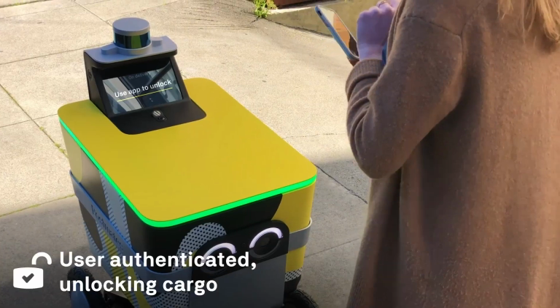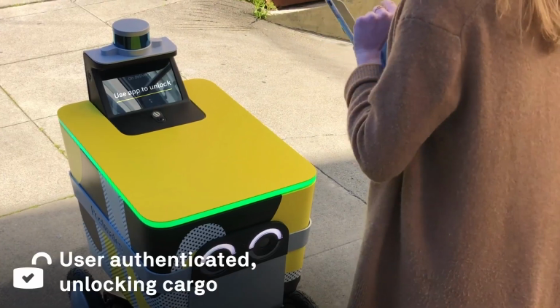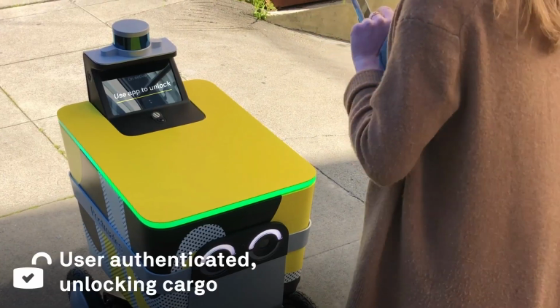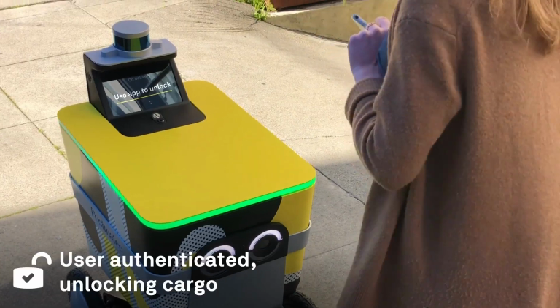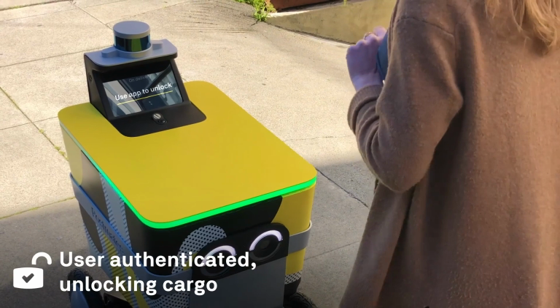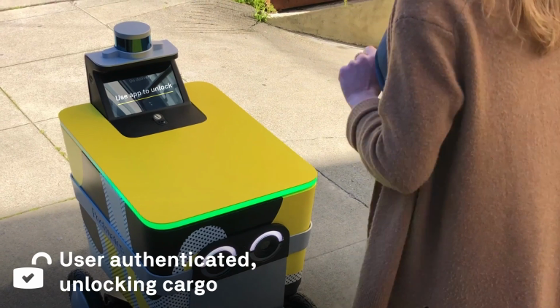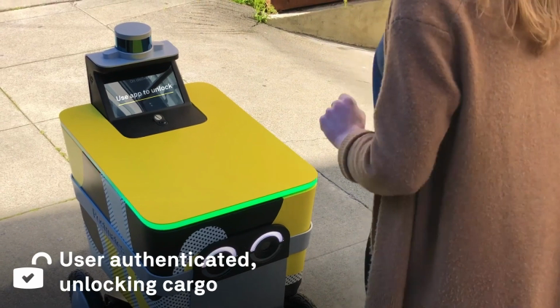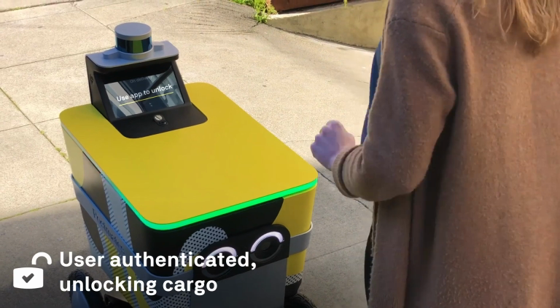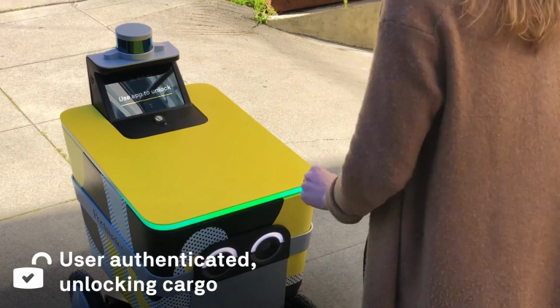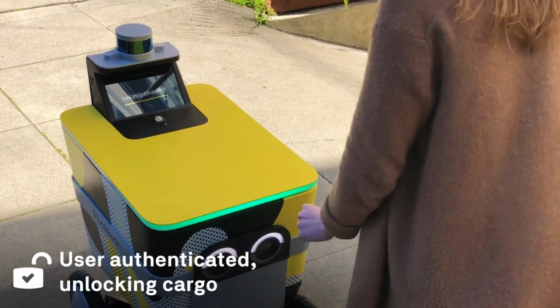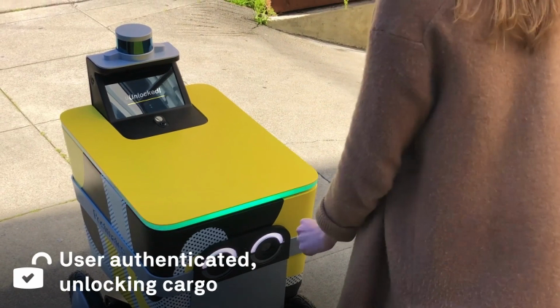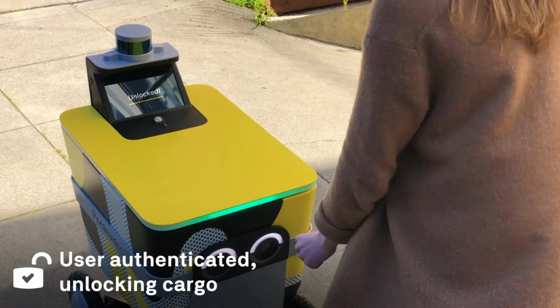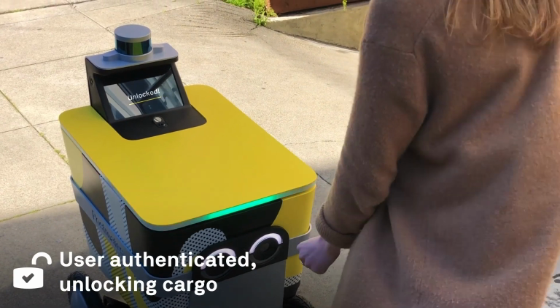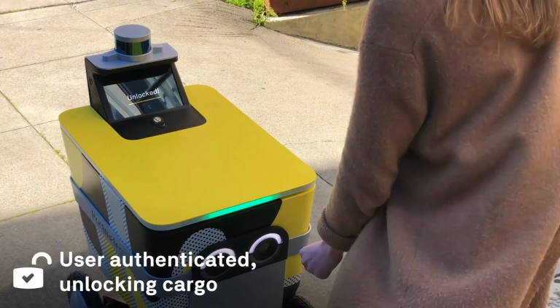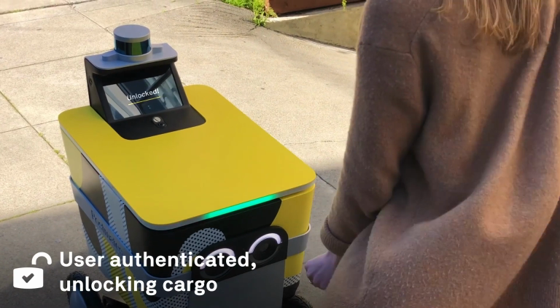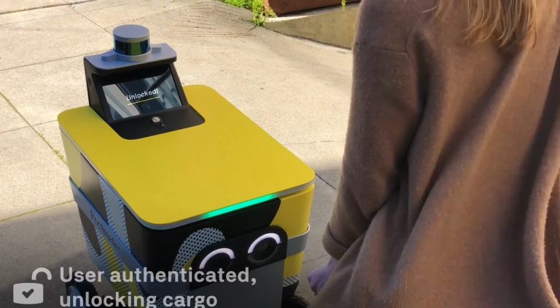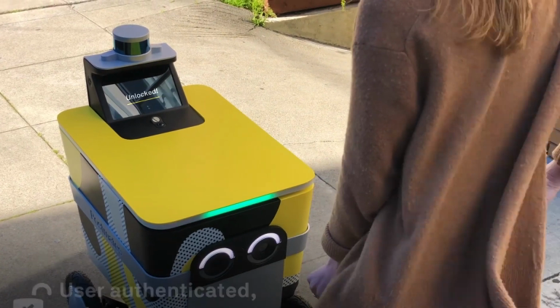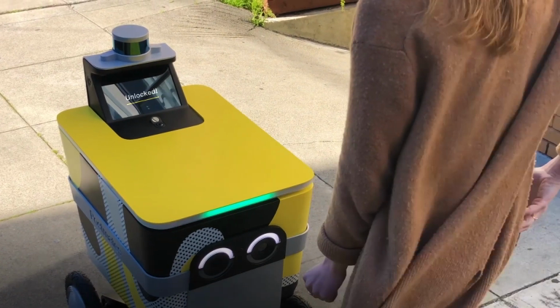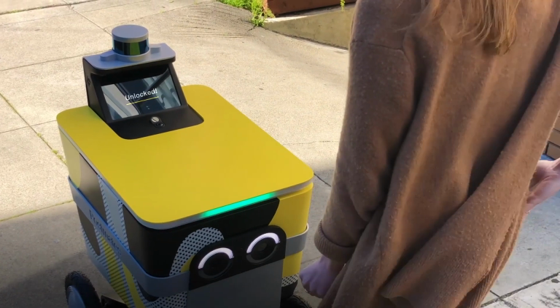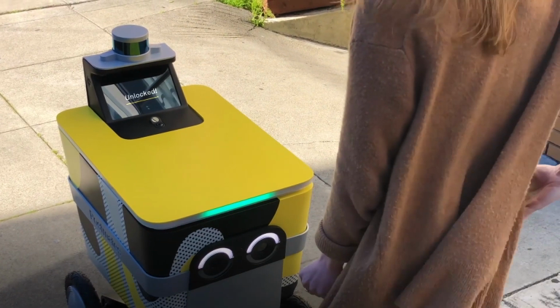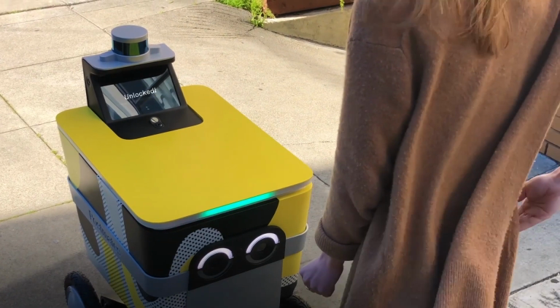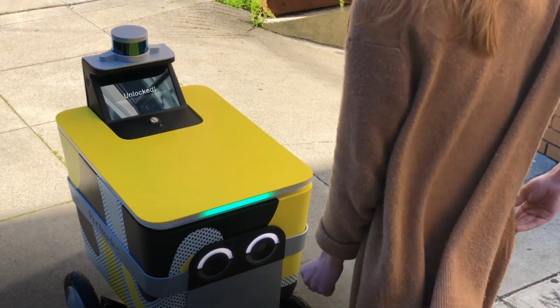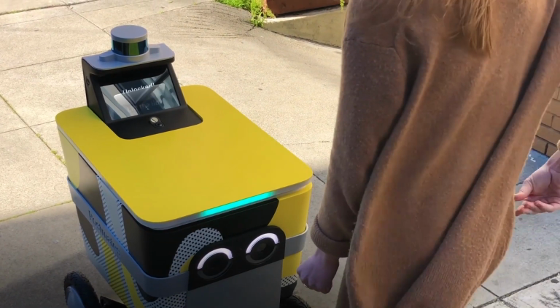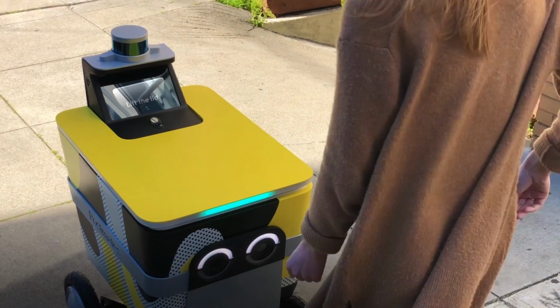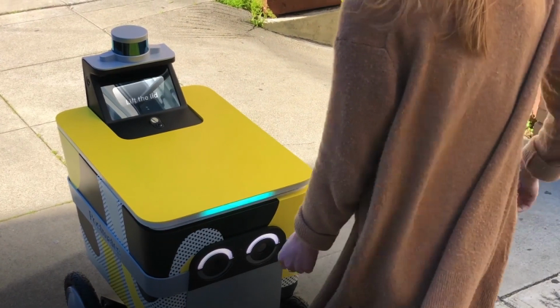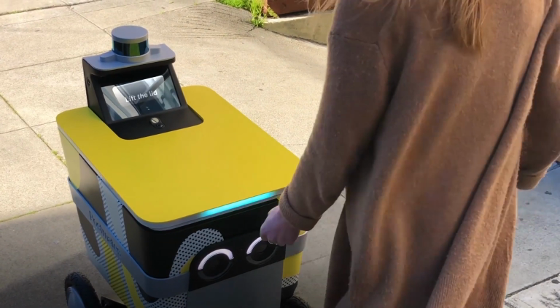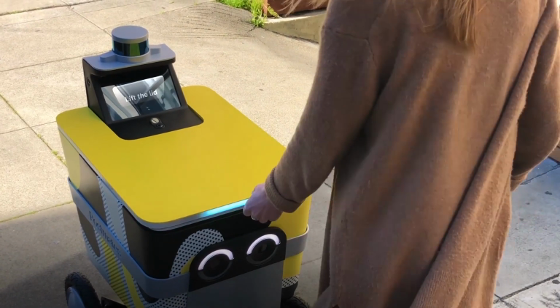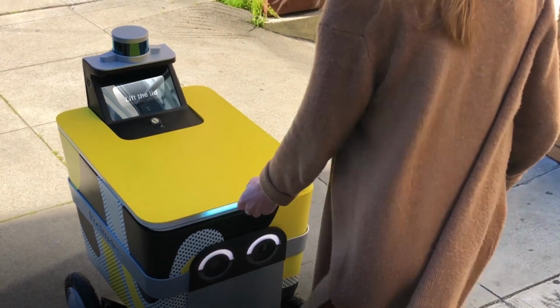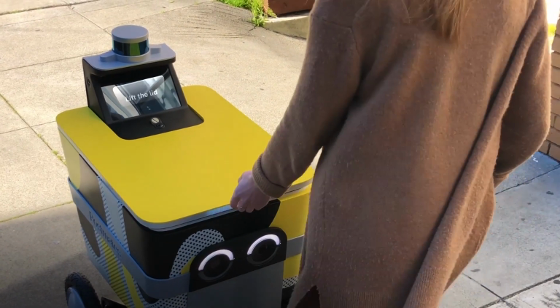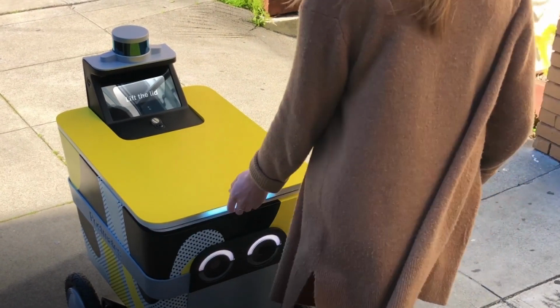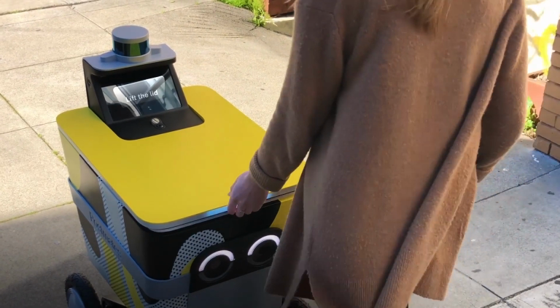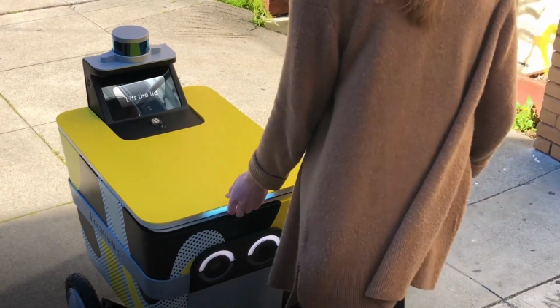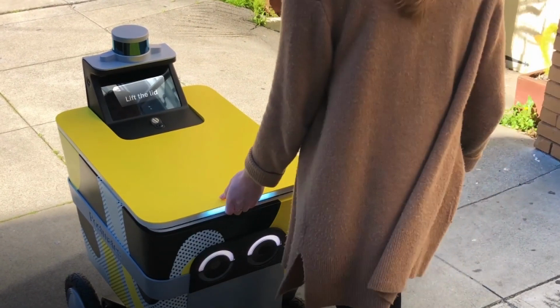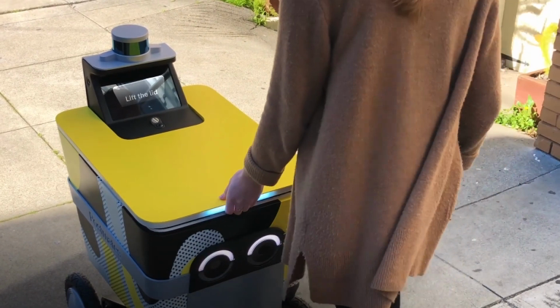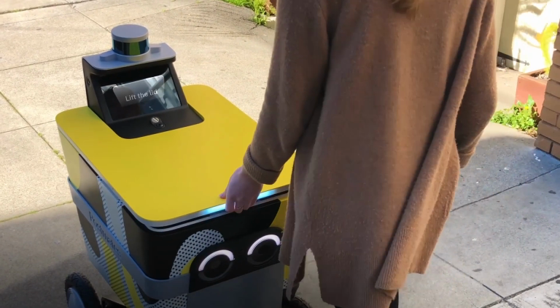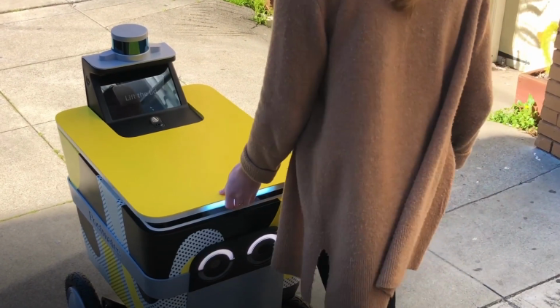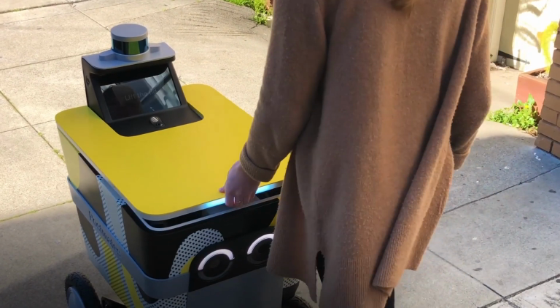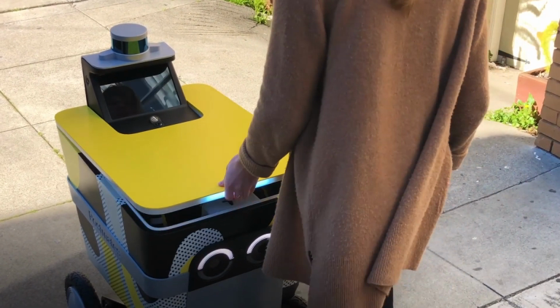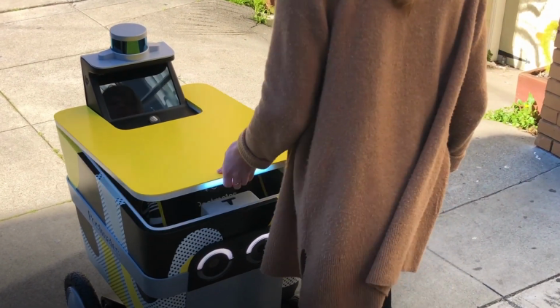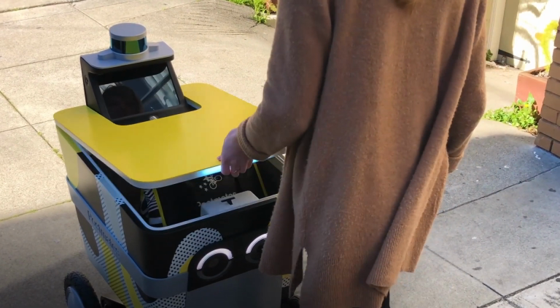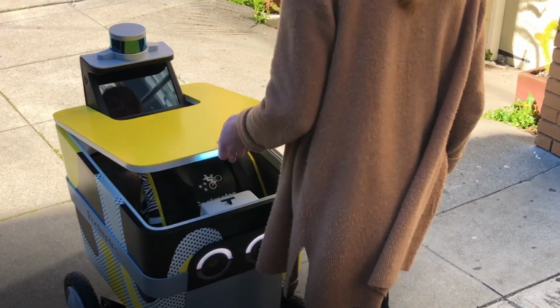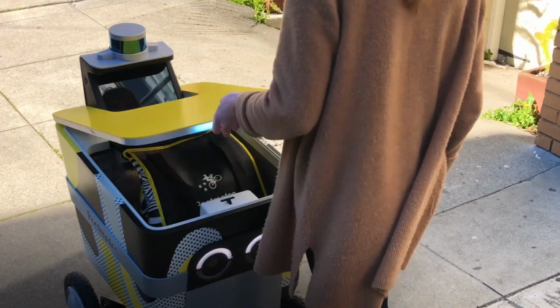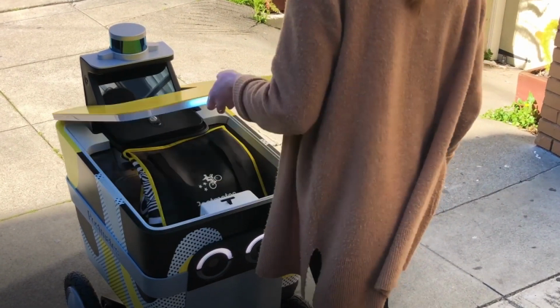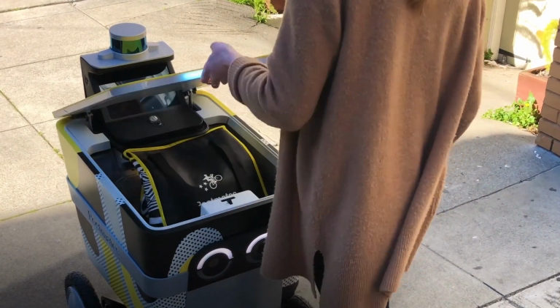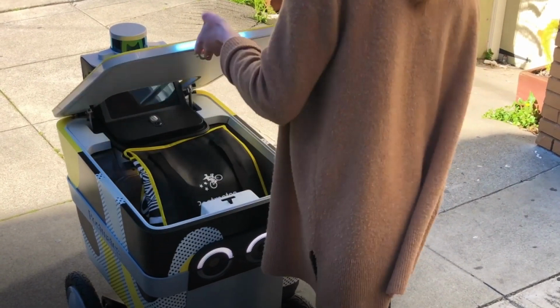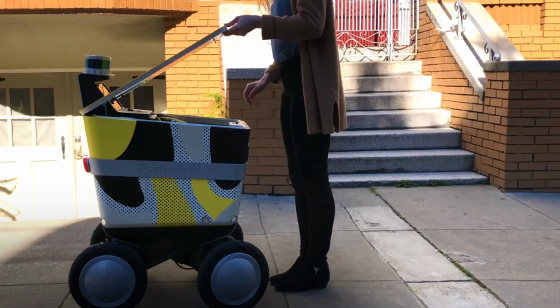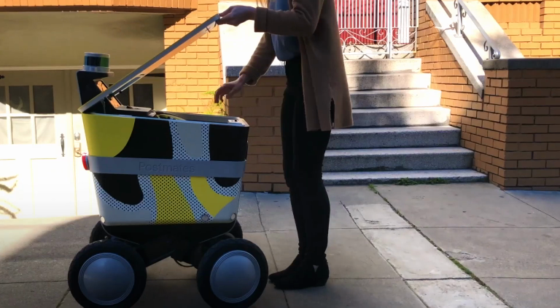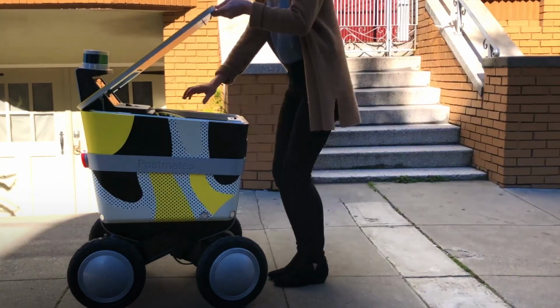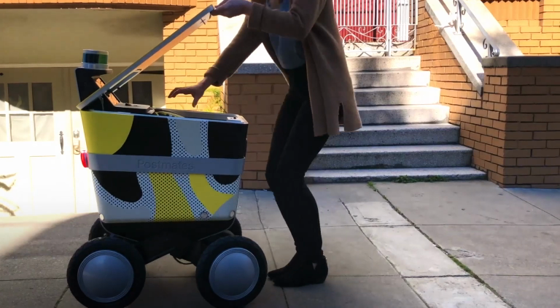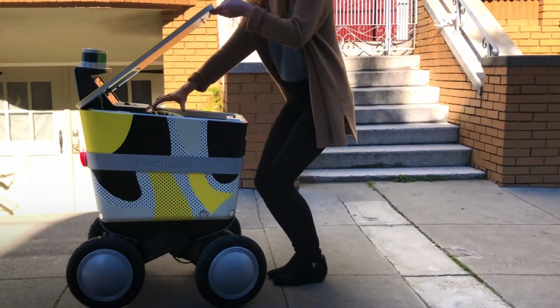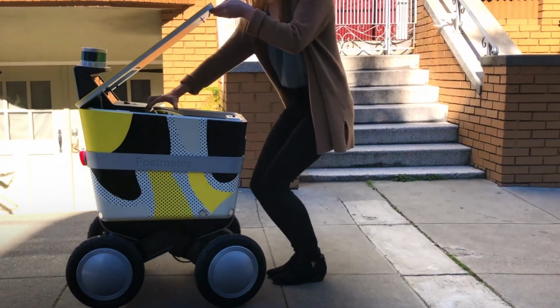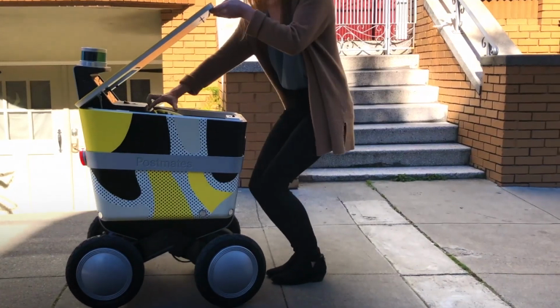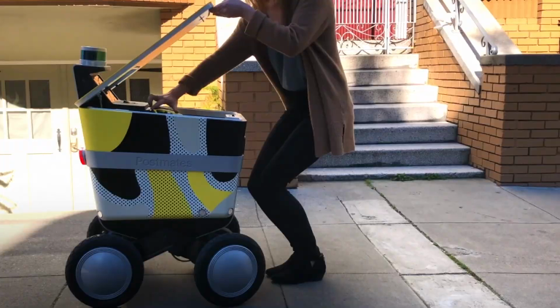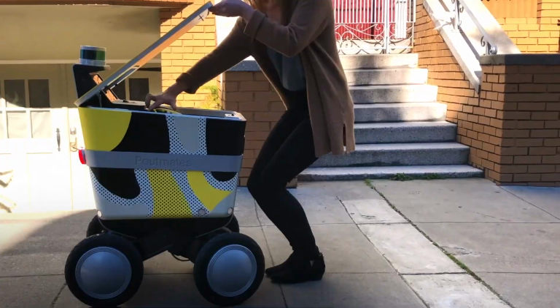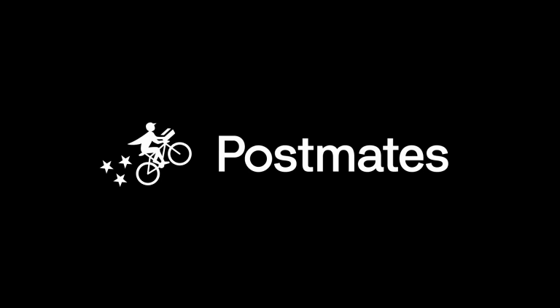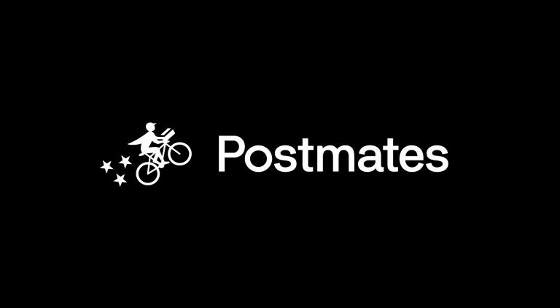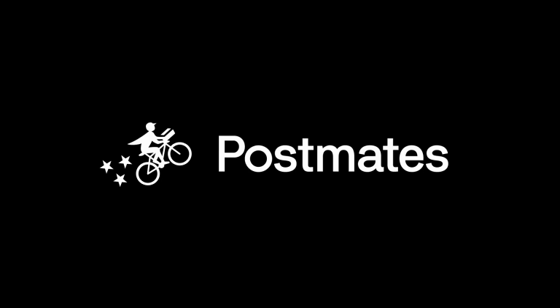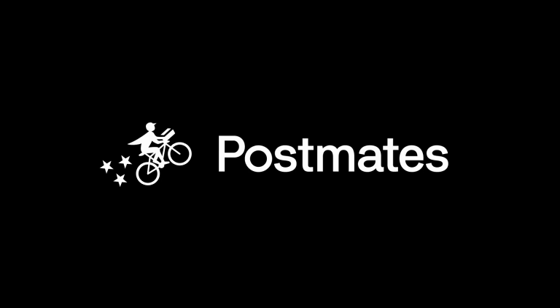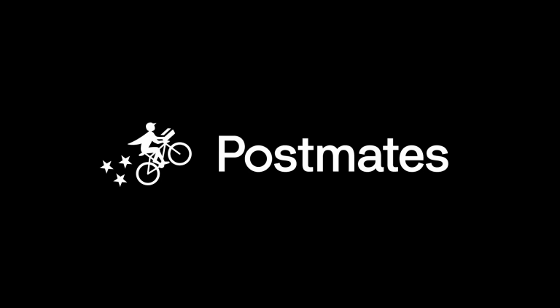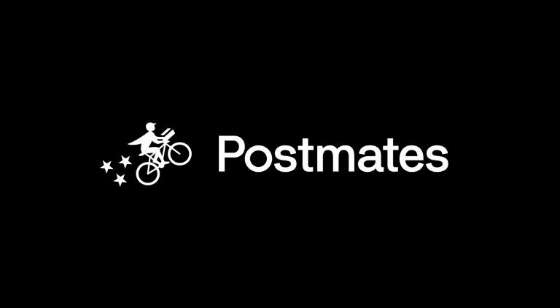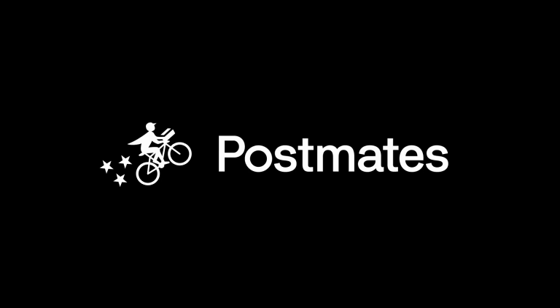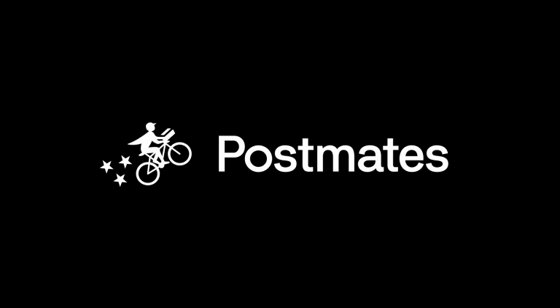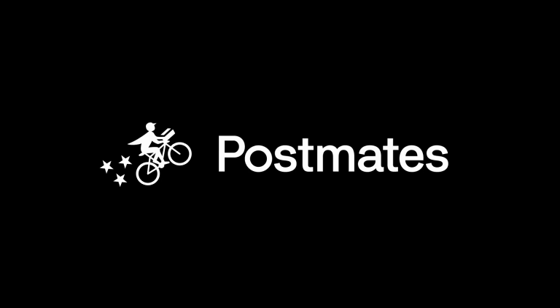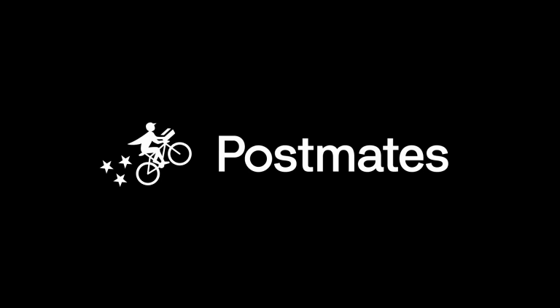If you are interested in learning how we are using Xavier and TensorFlow RT at Postmates to build our sidewalk robot, please come to our website.